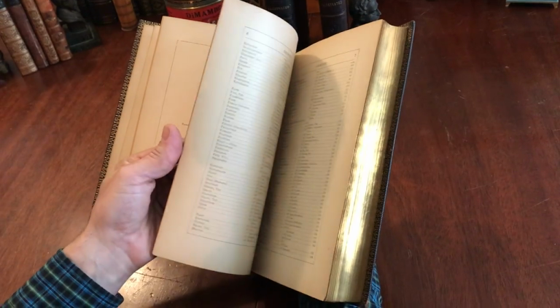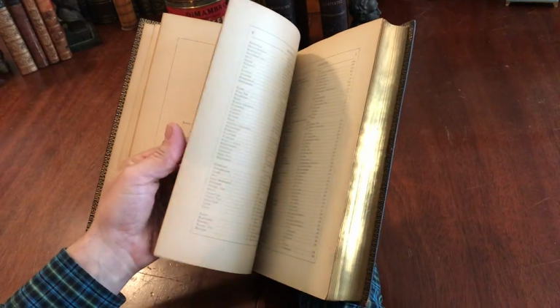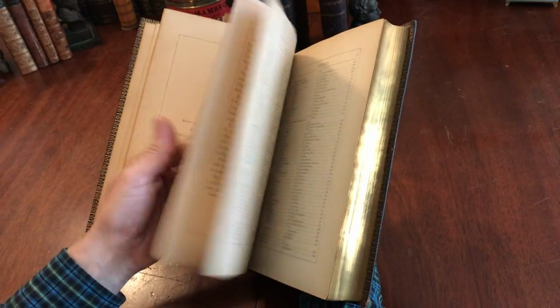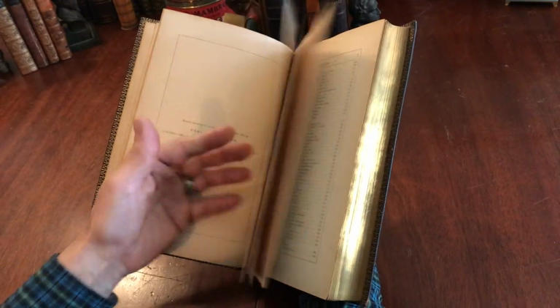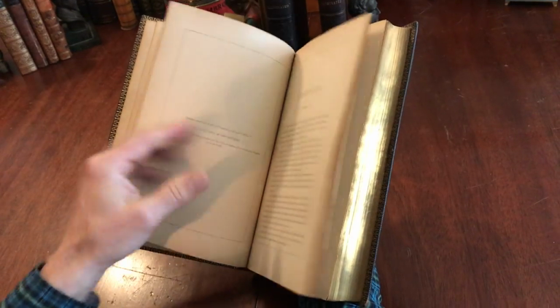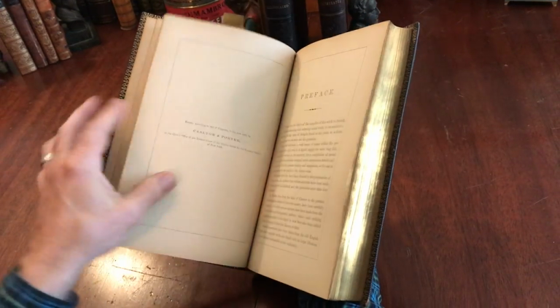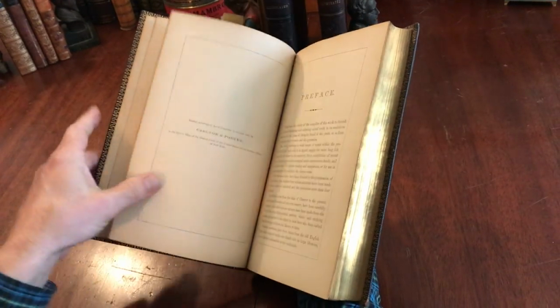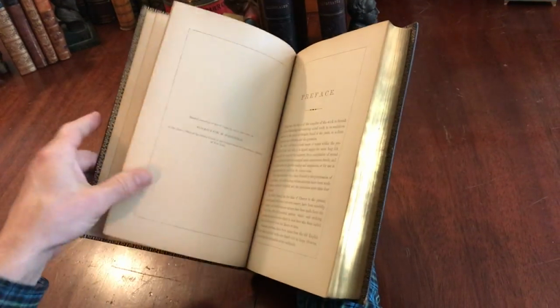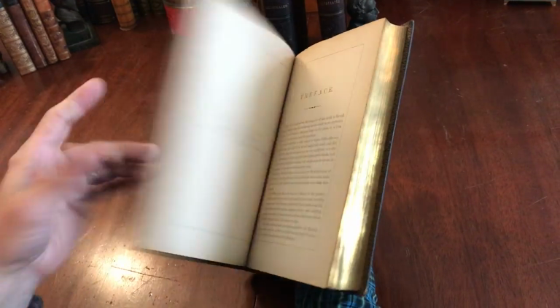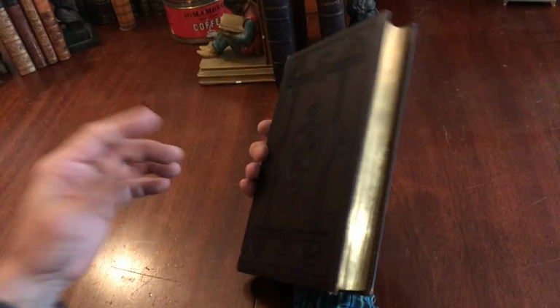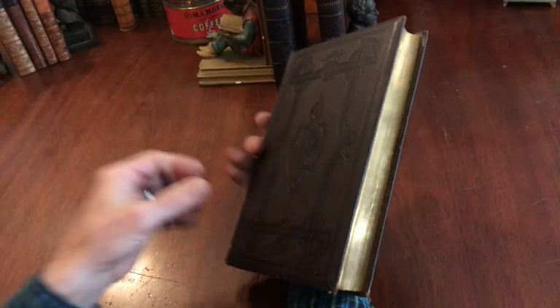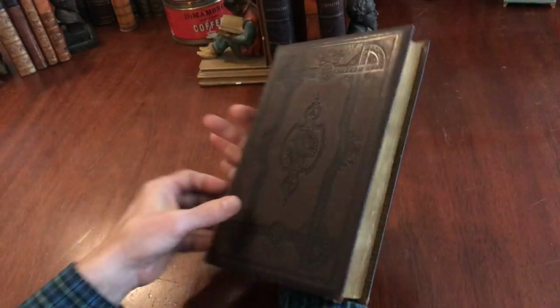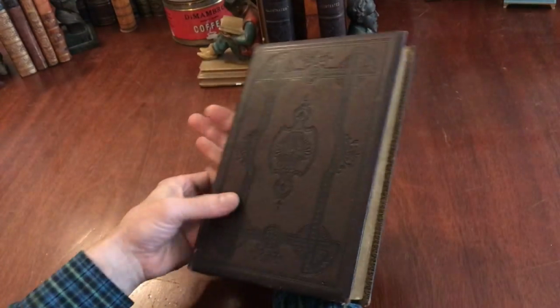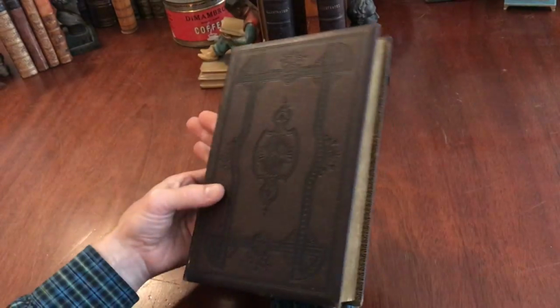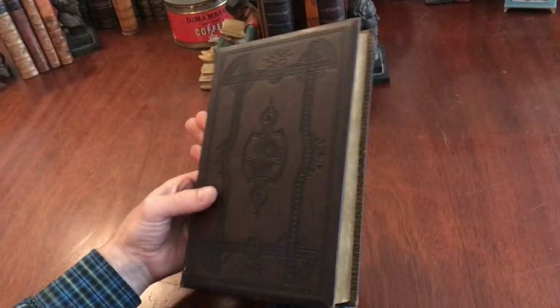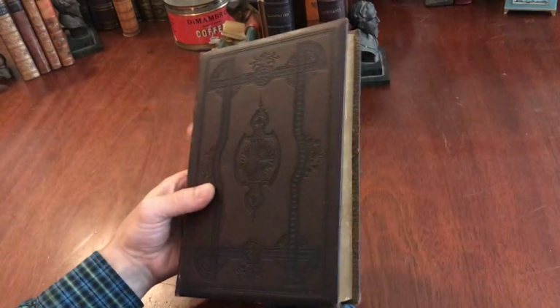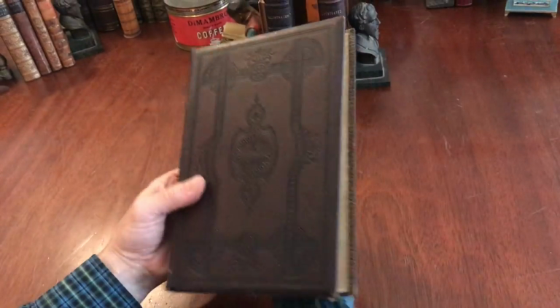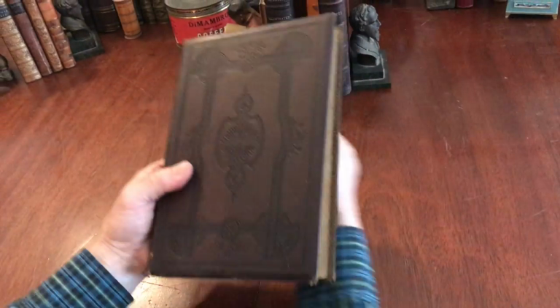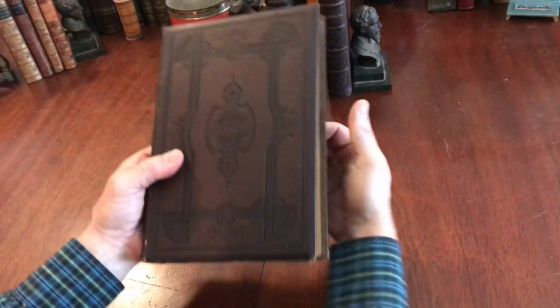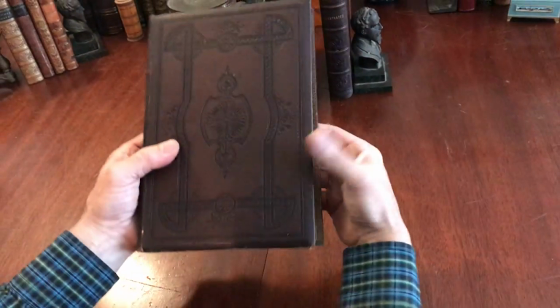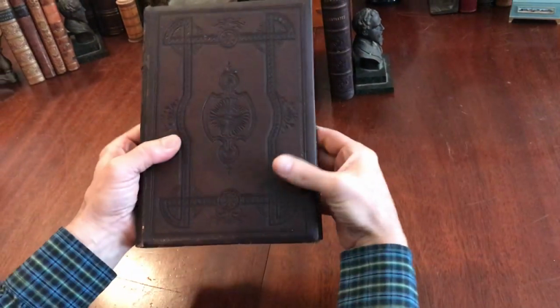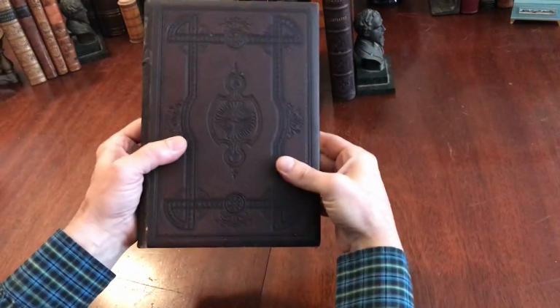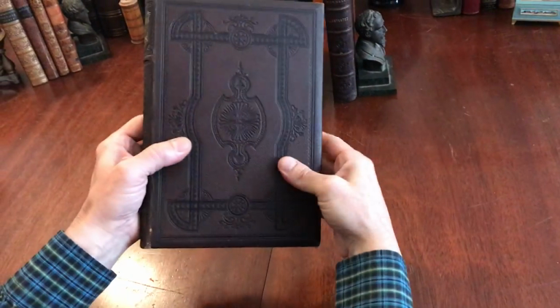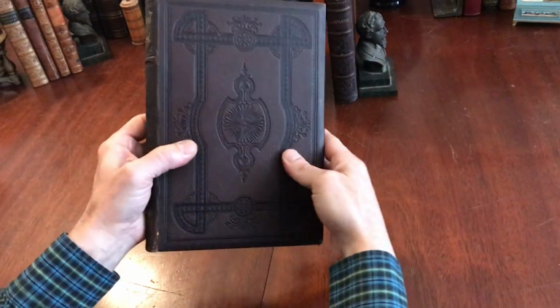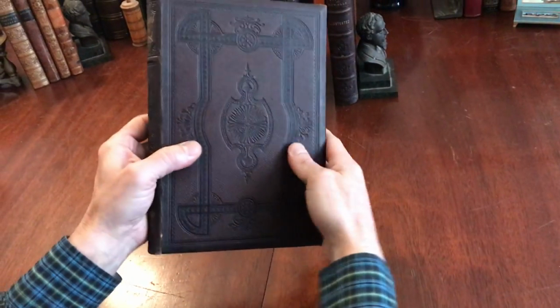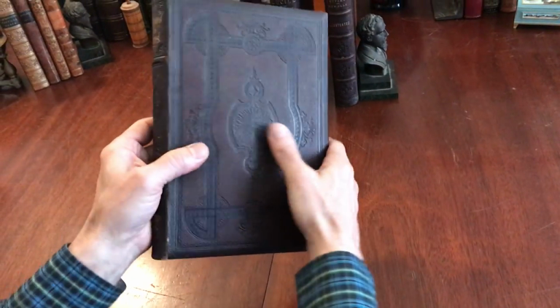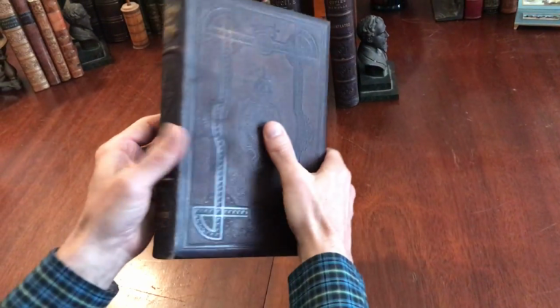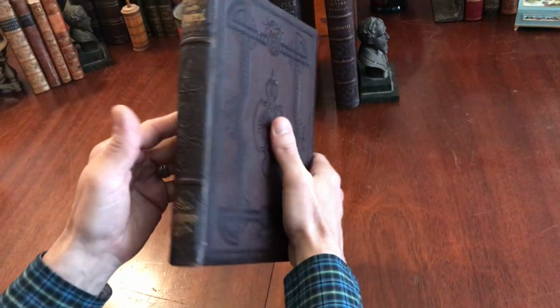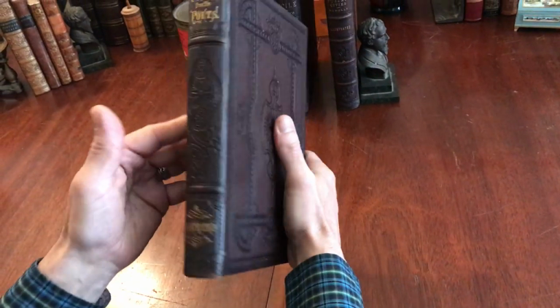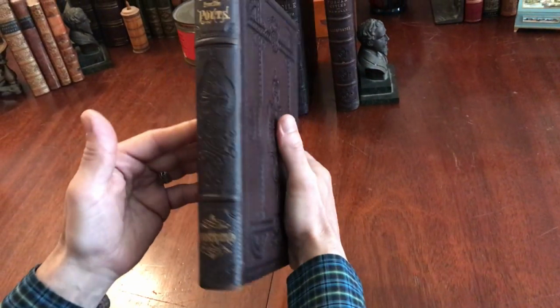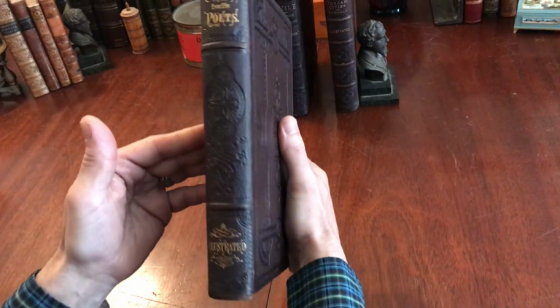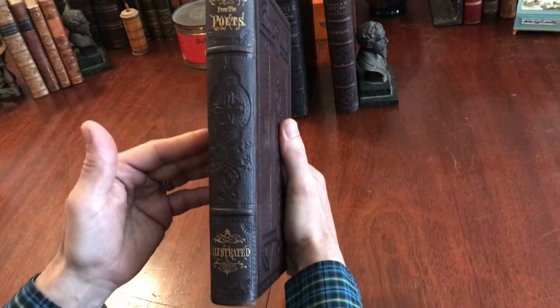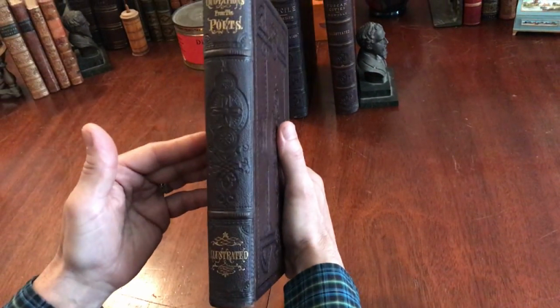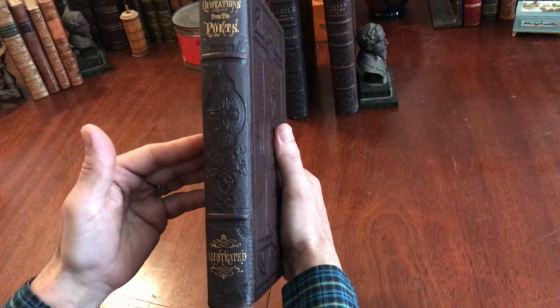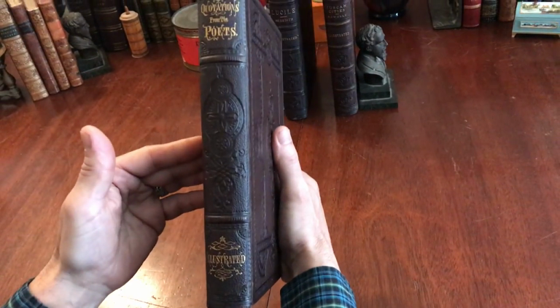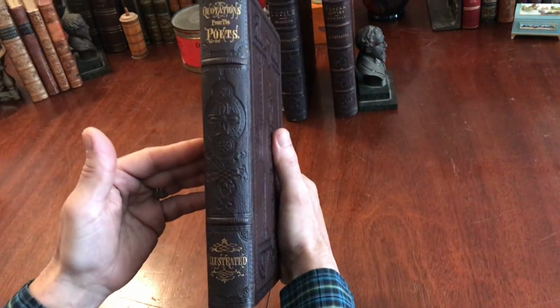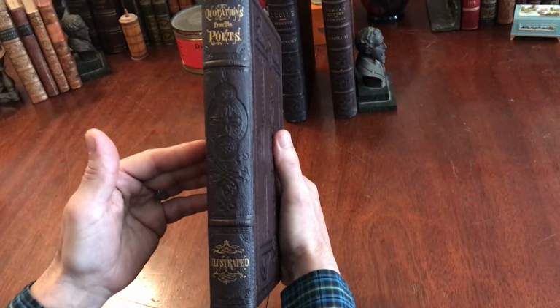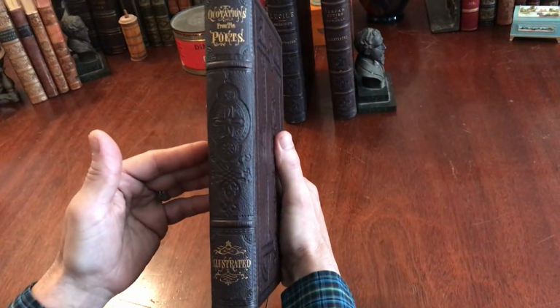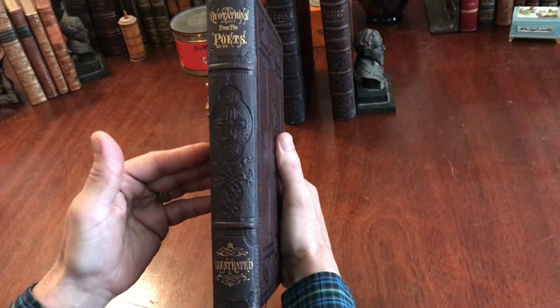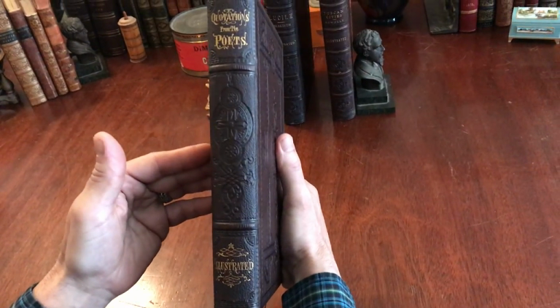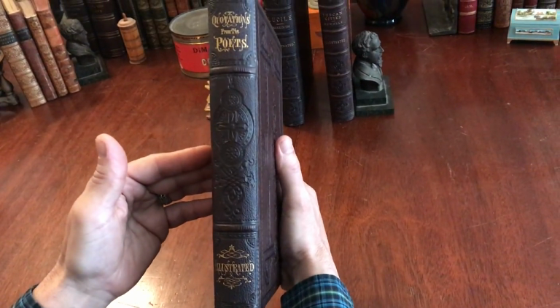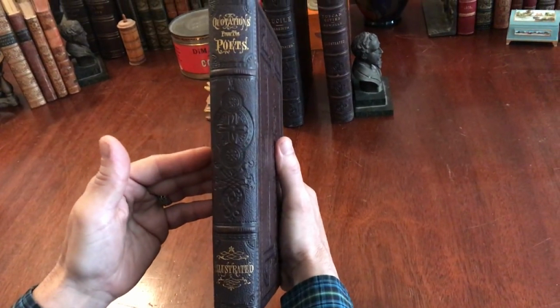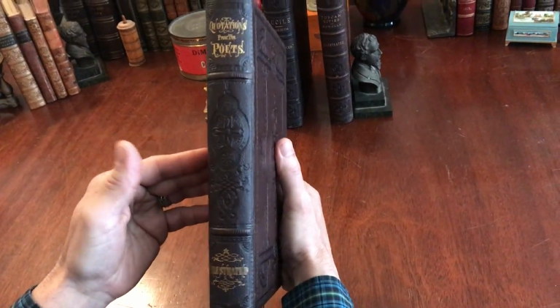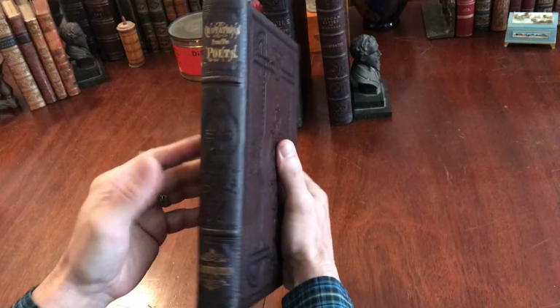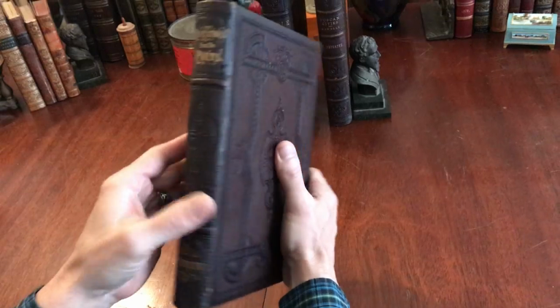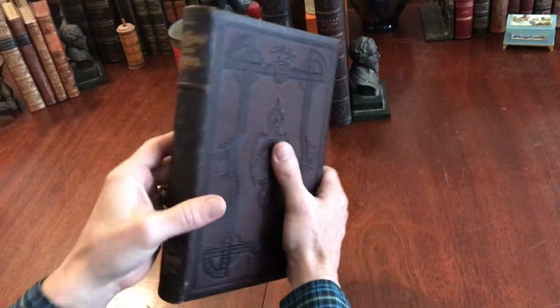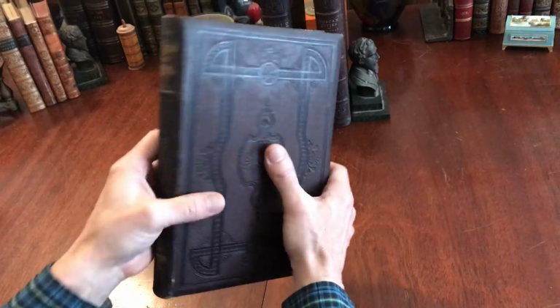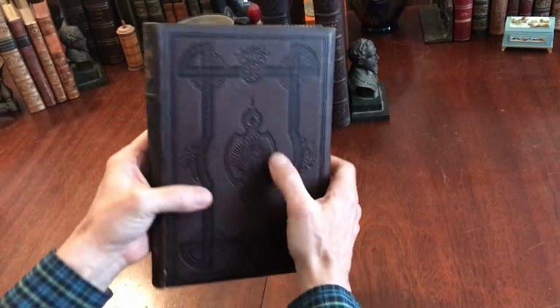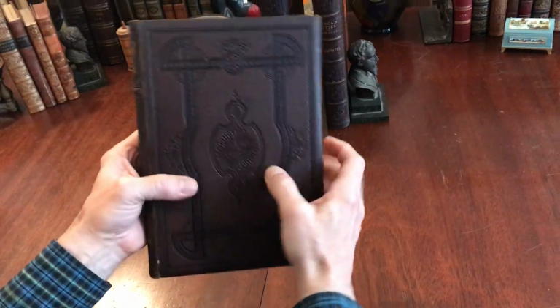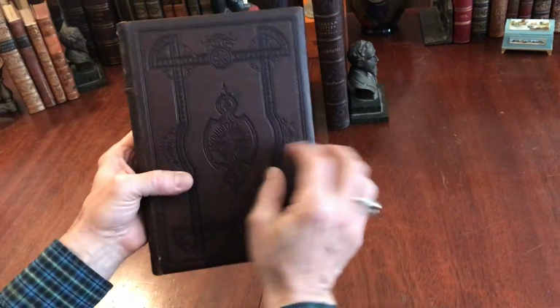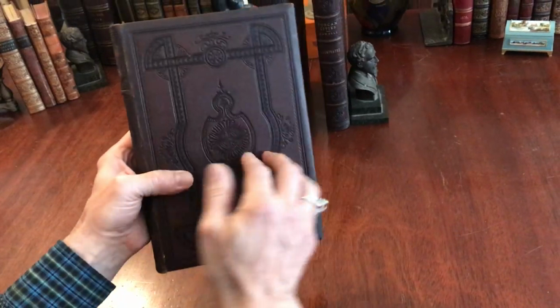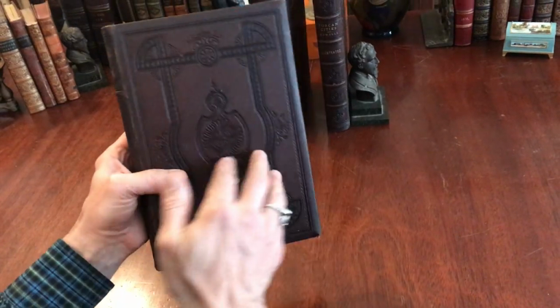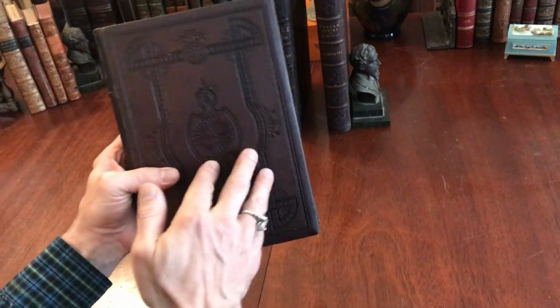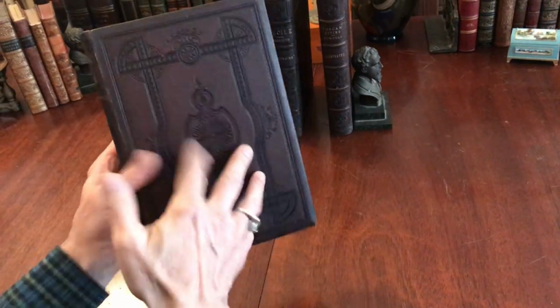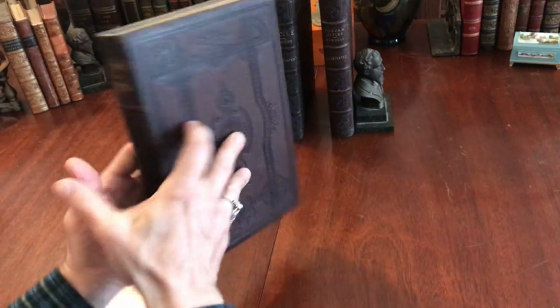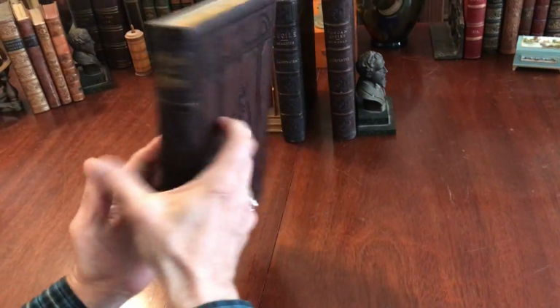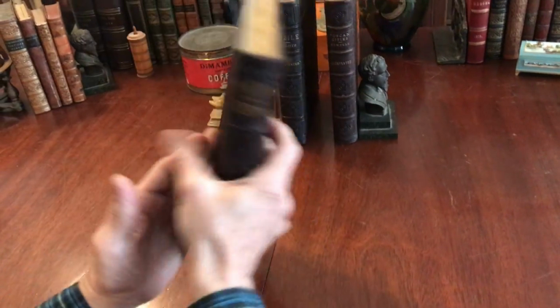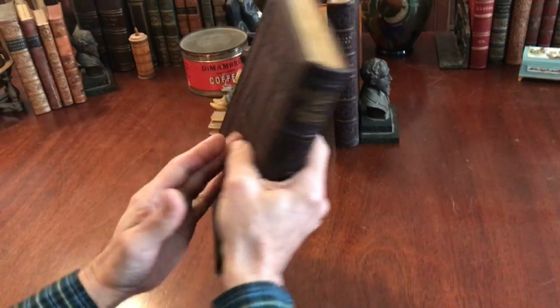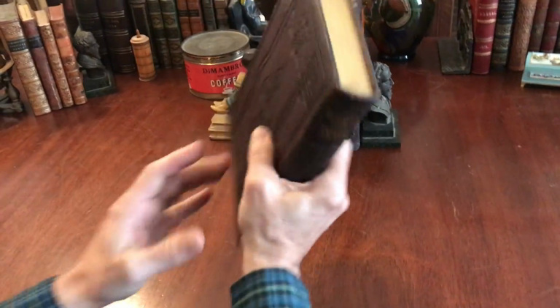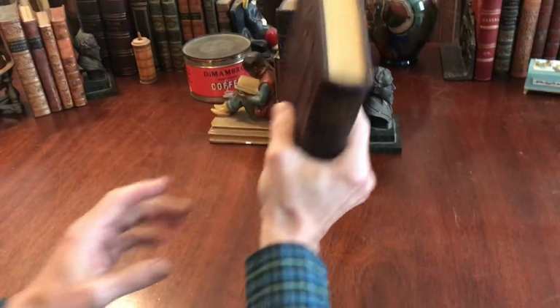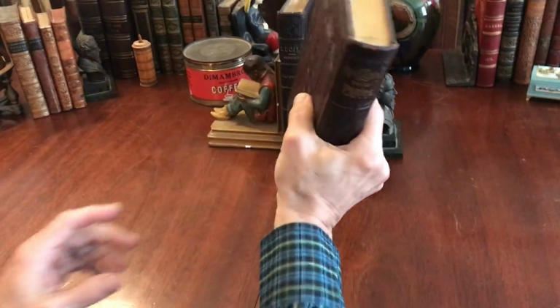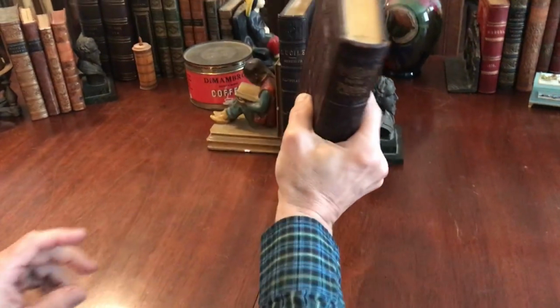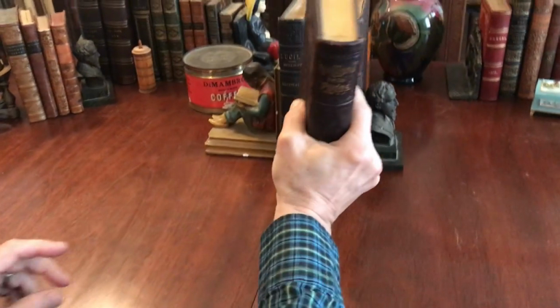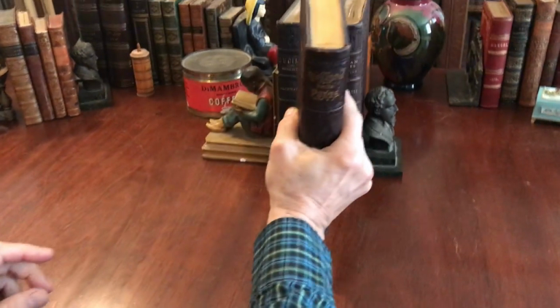This beautiful book is available now online from me, Brian DeMambro.